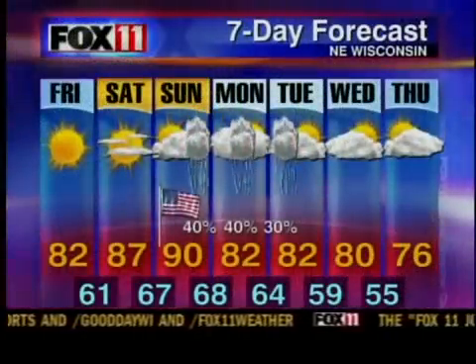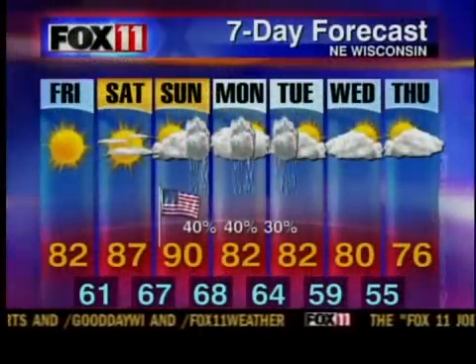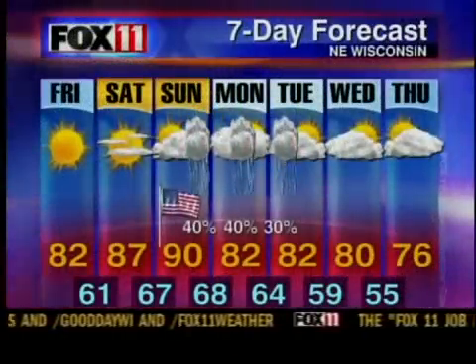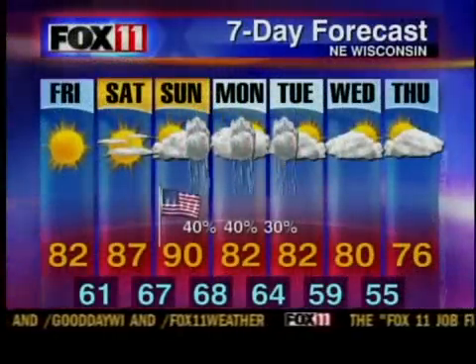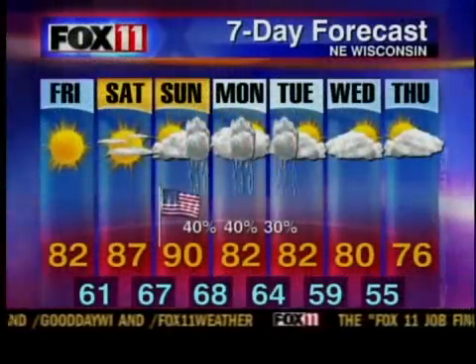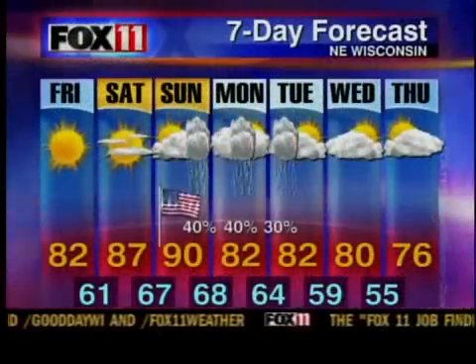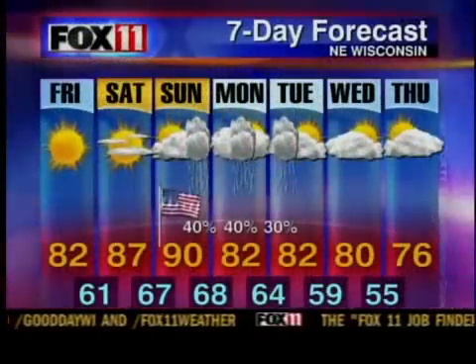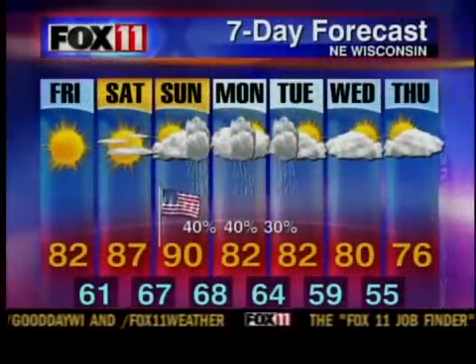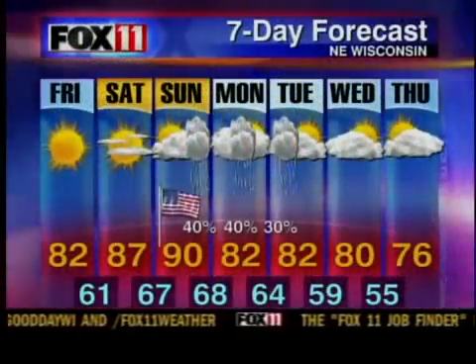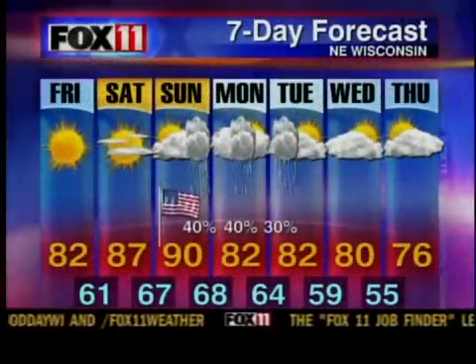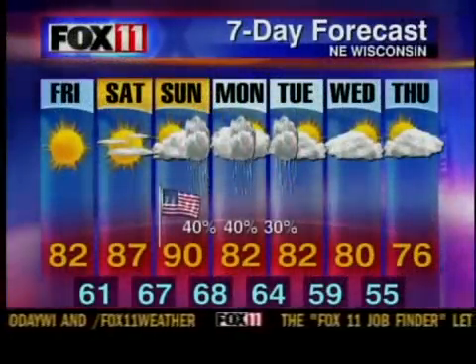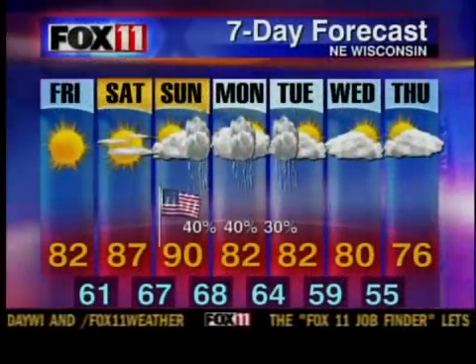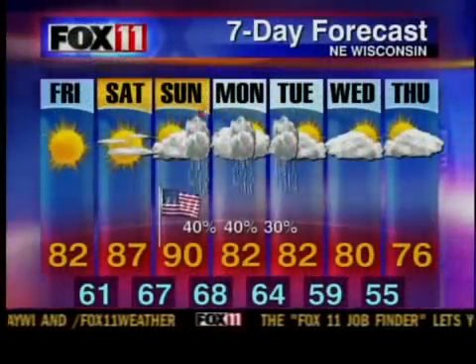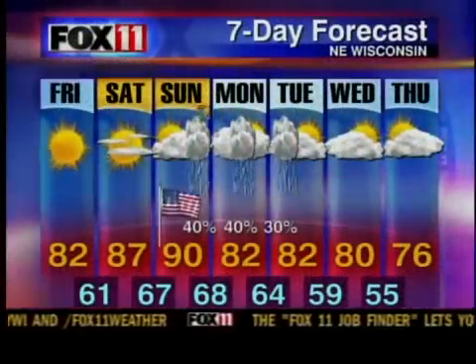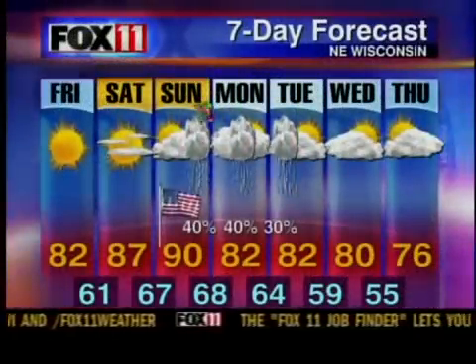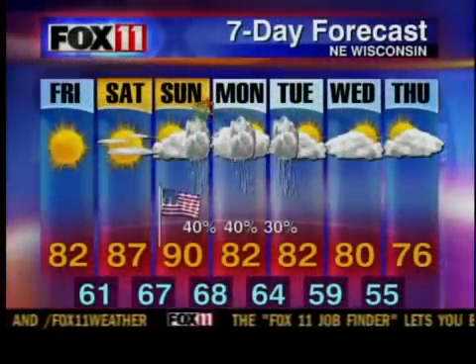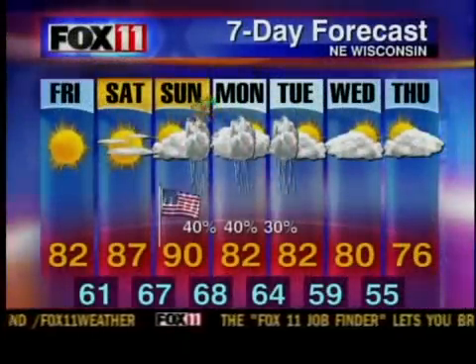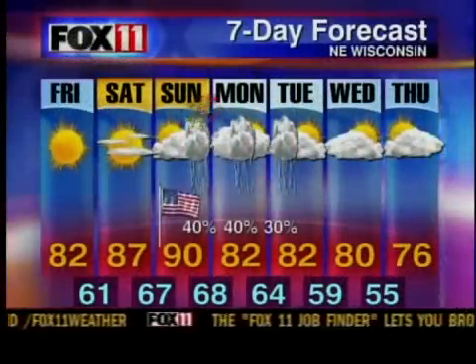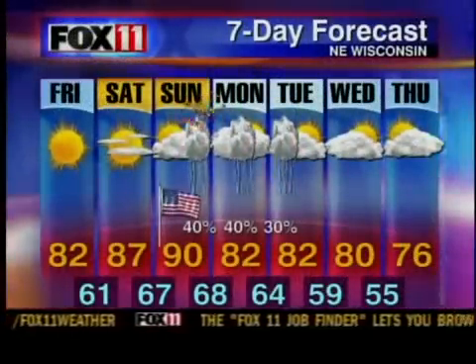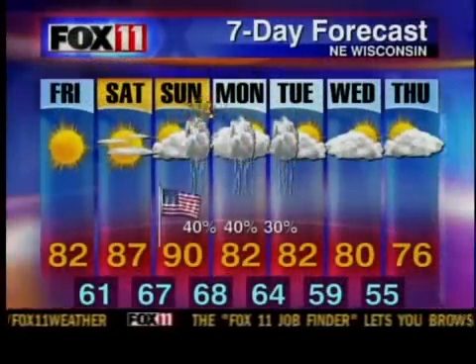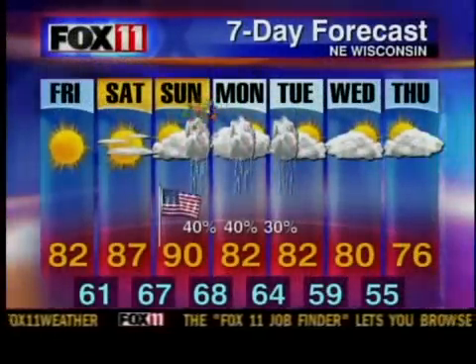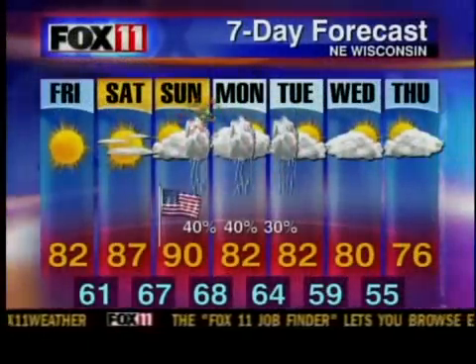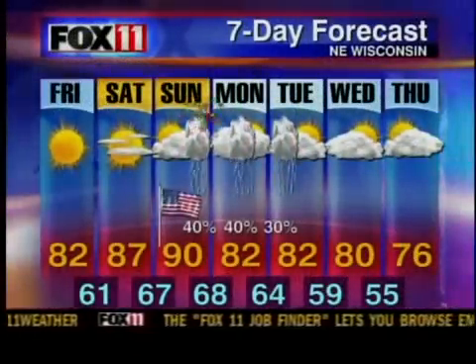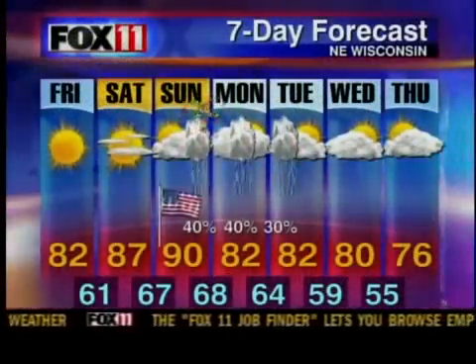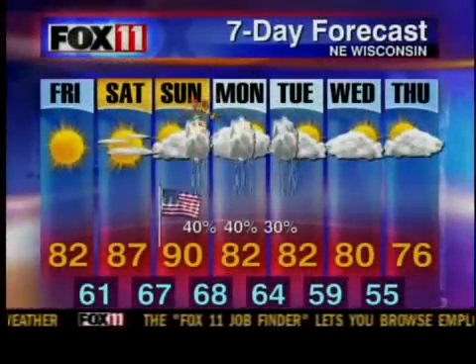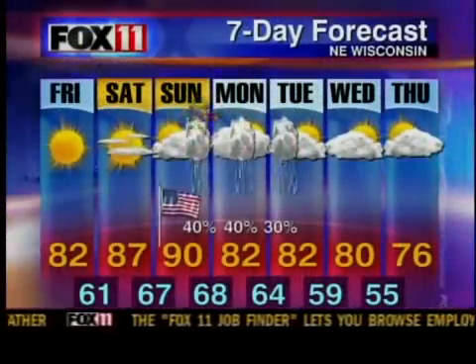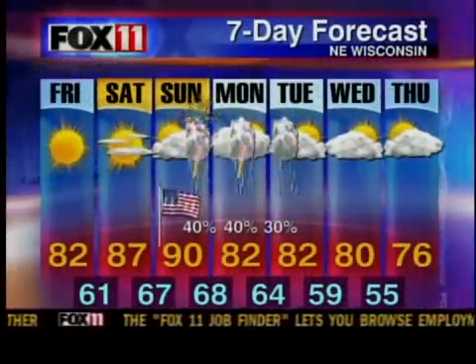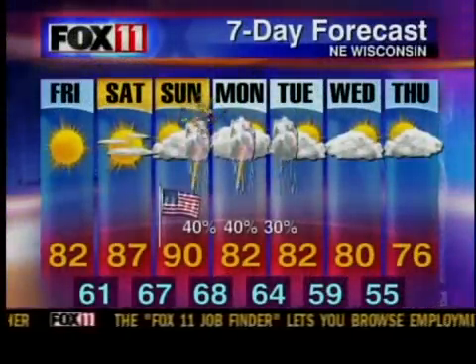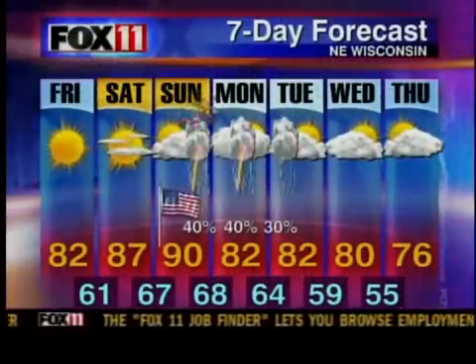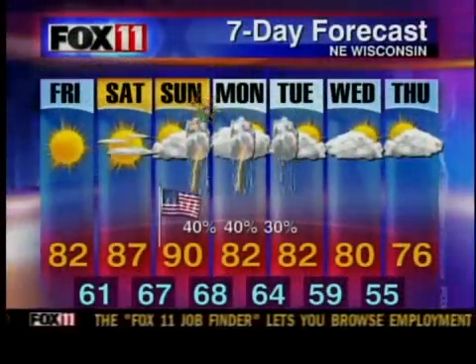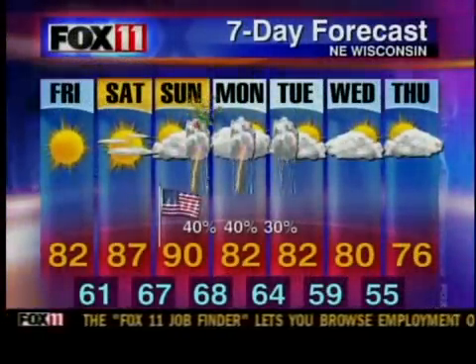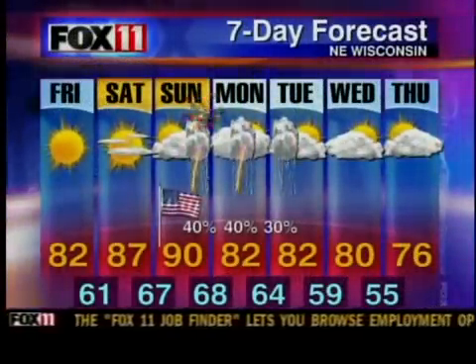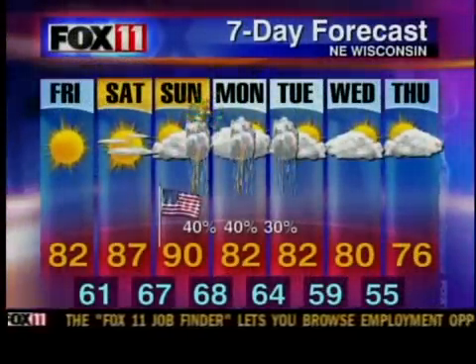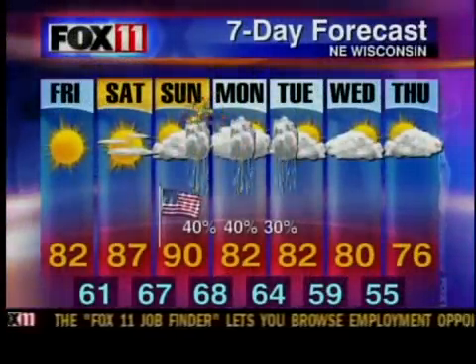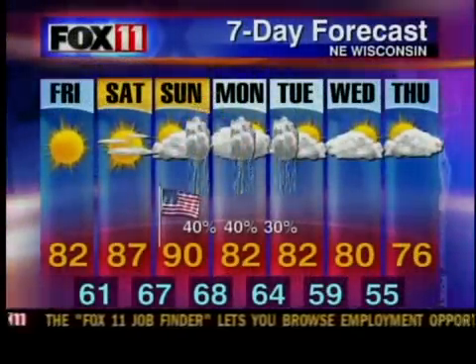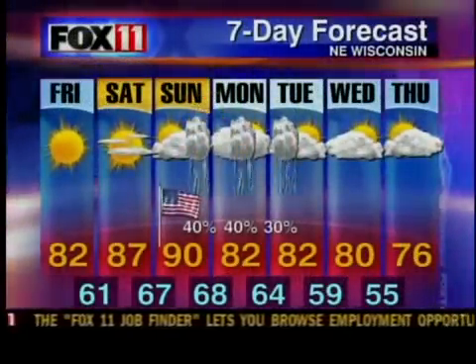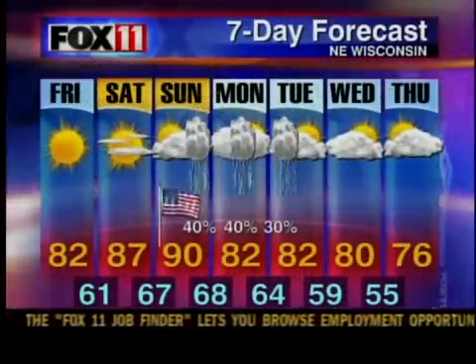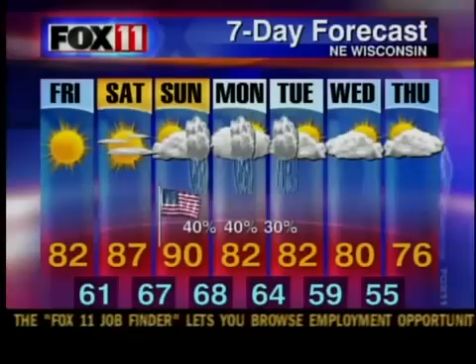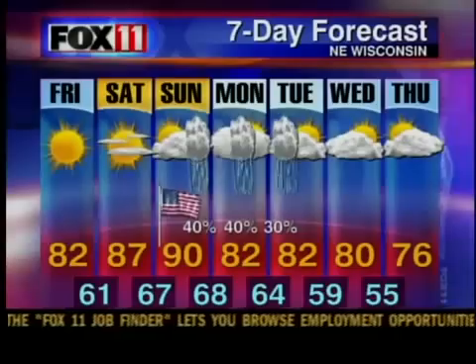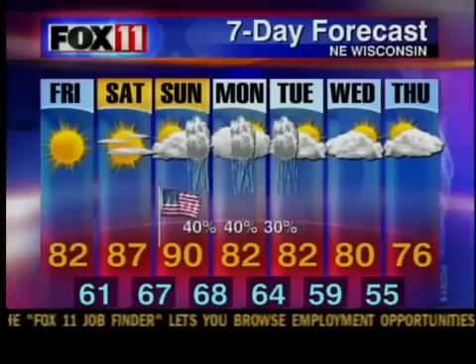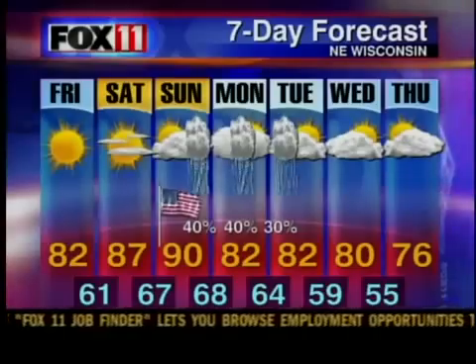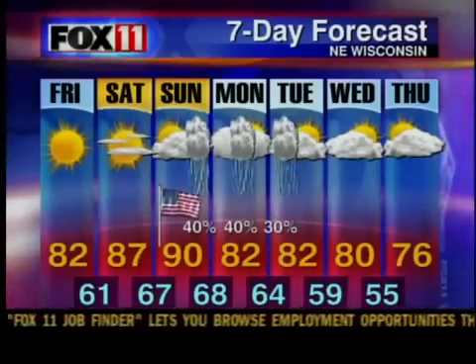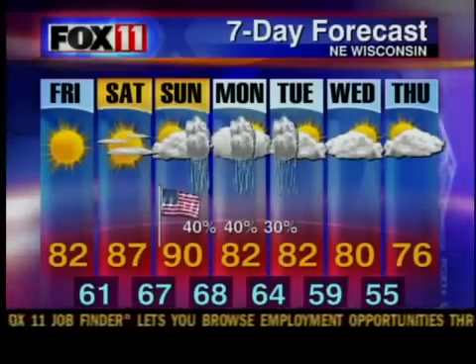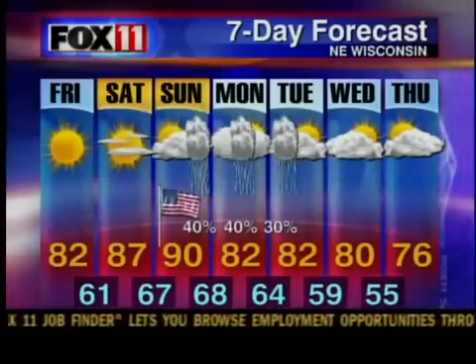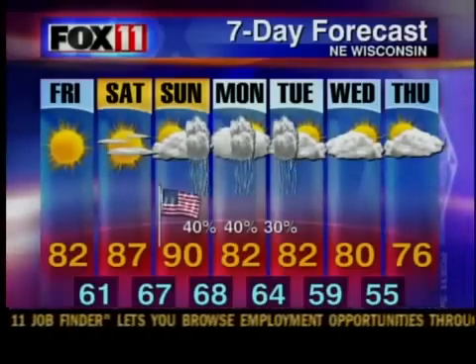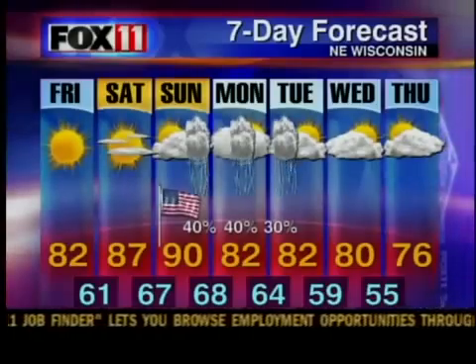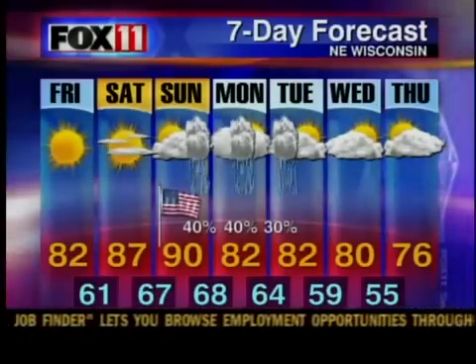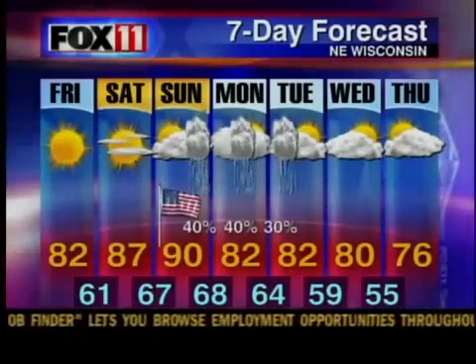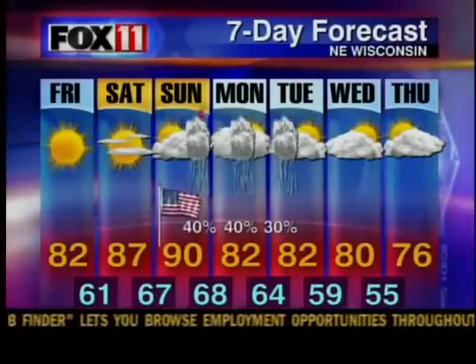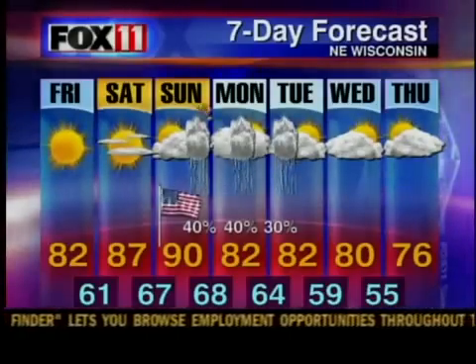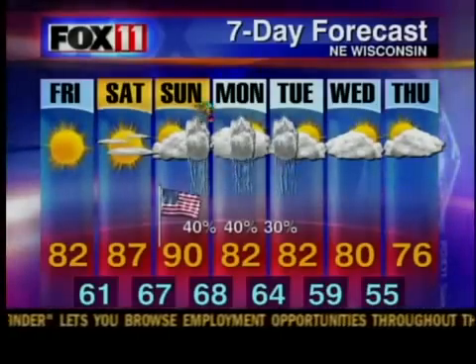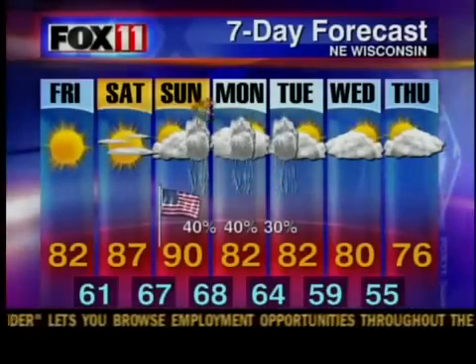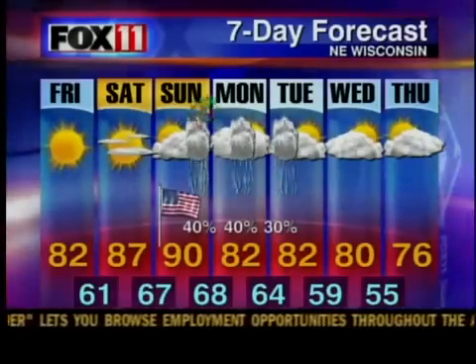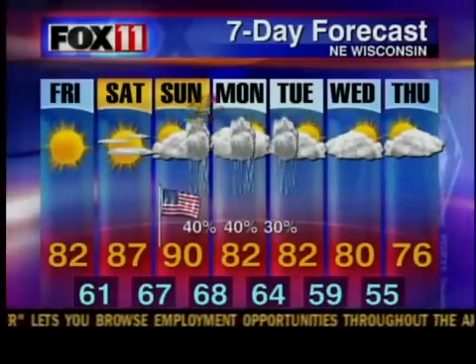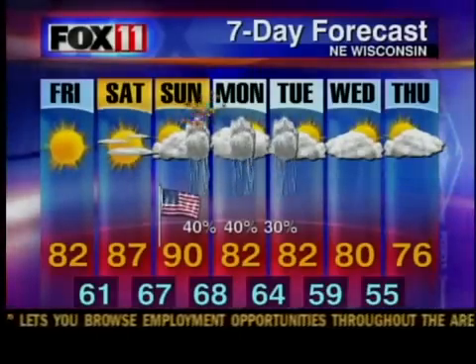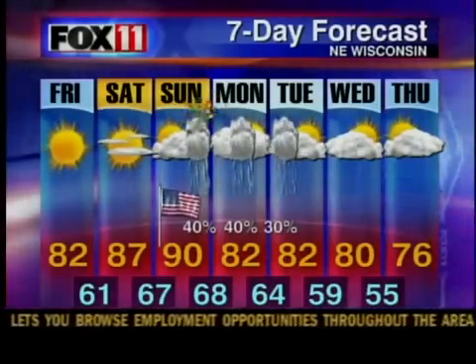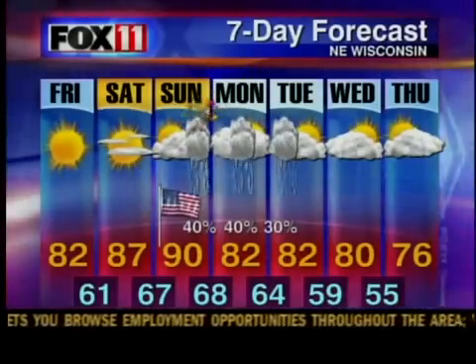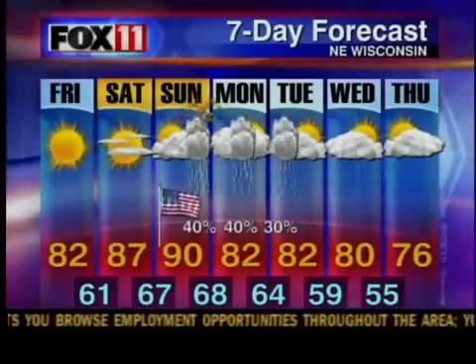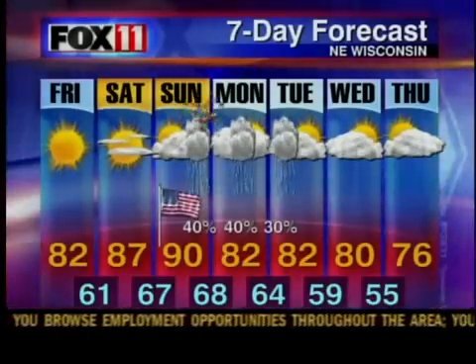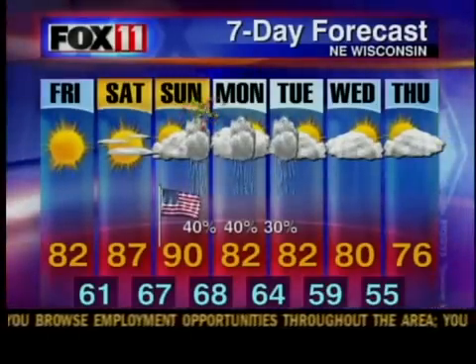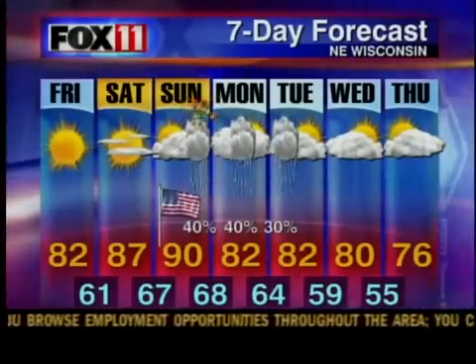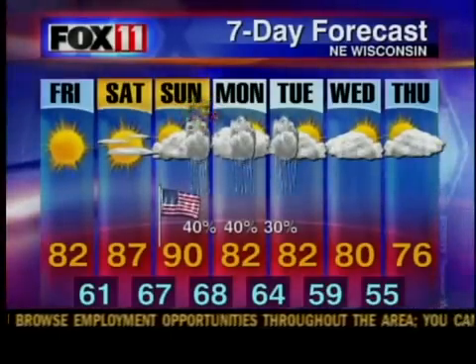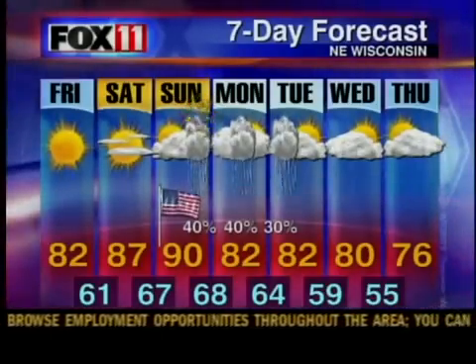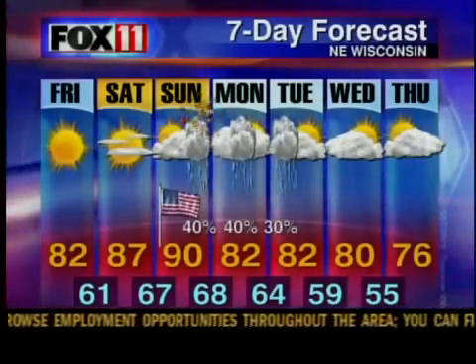It's 82 today, 87 tomorrow, and 90 on the 4th of July. Chance of showers and thunderstorms, and some showers and thunderstorms on Monday too.